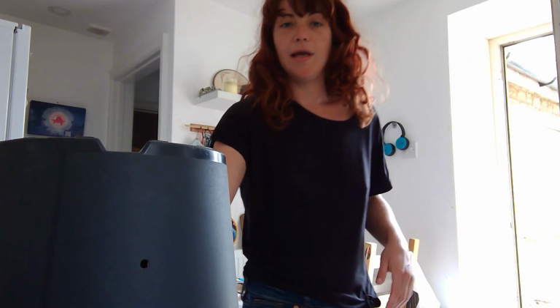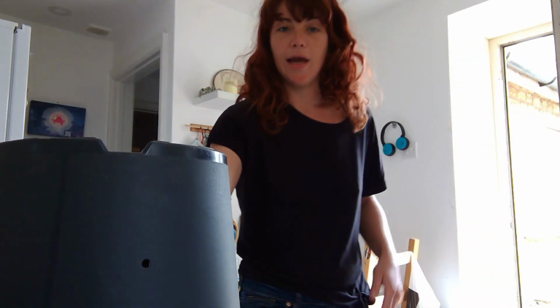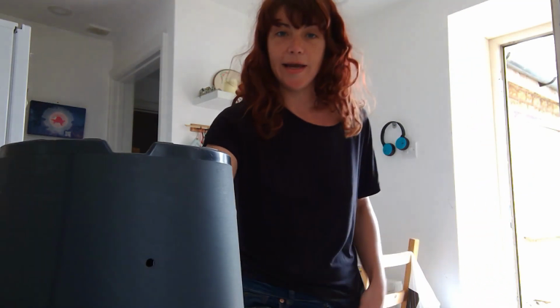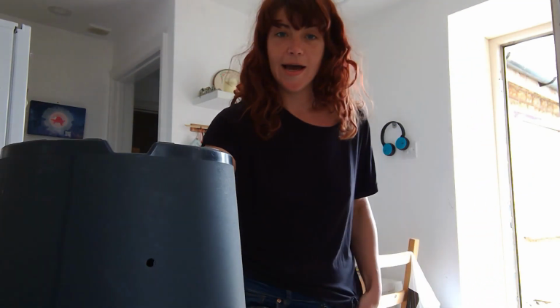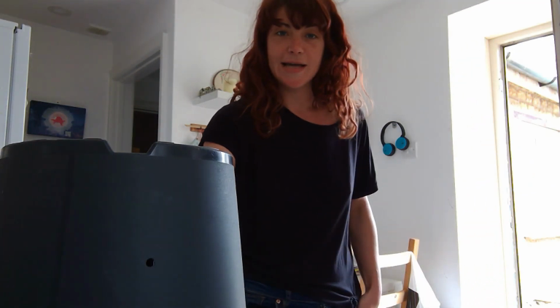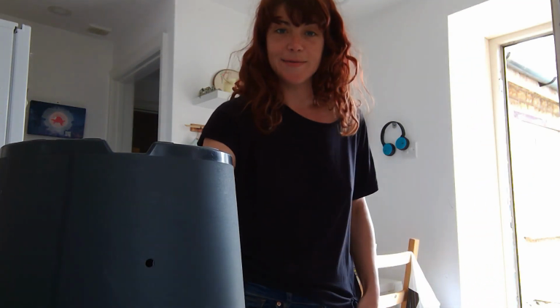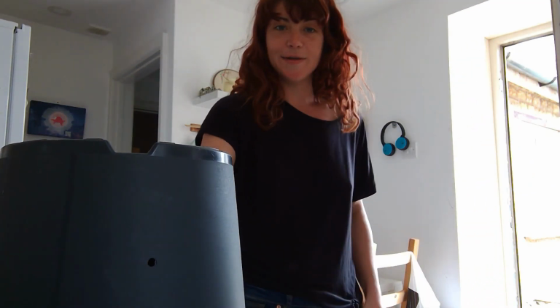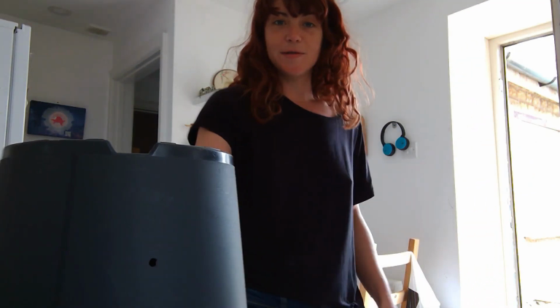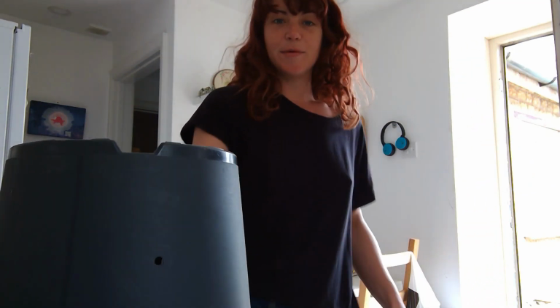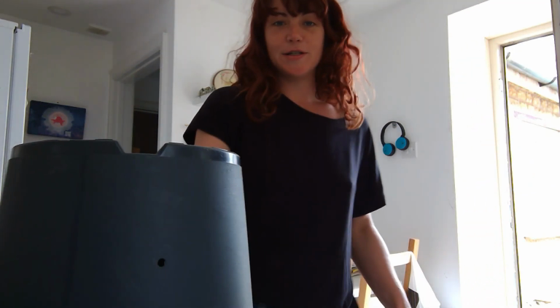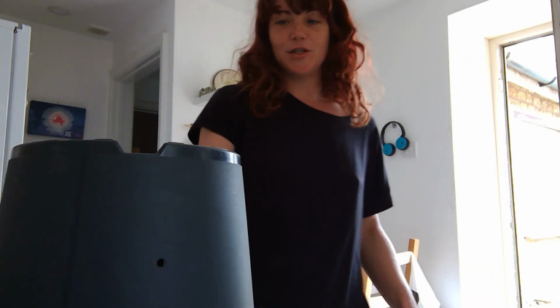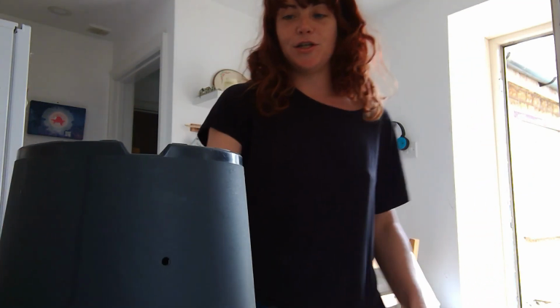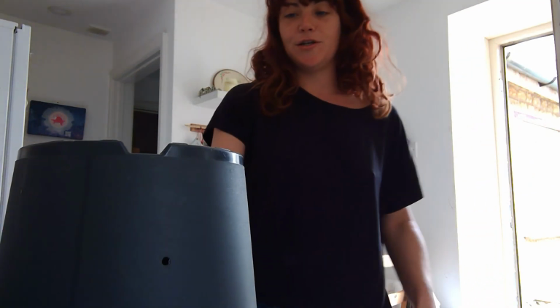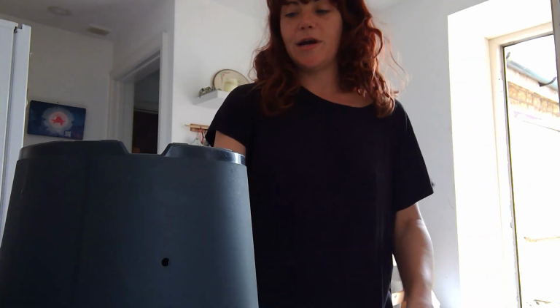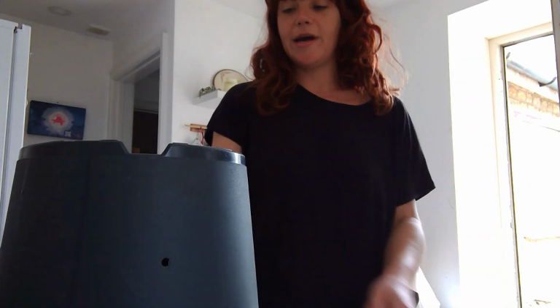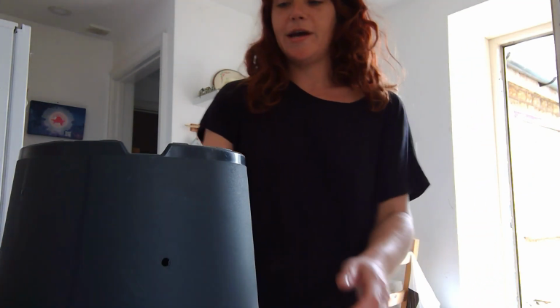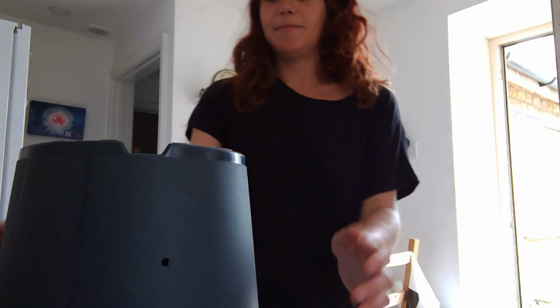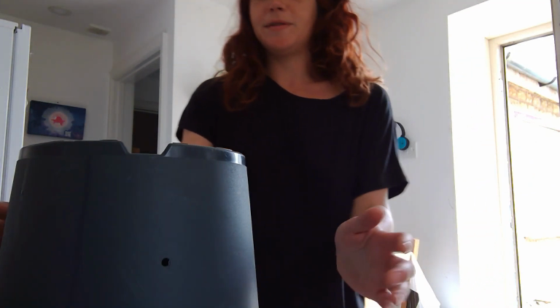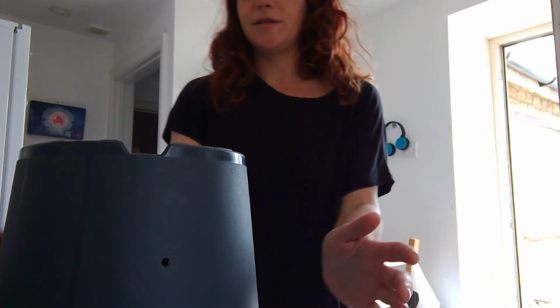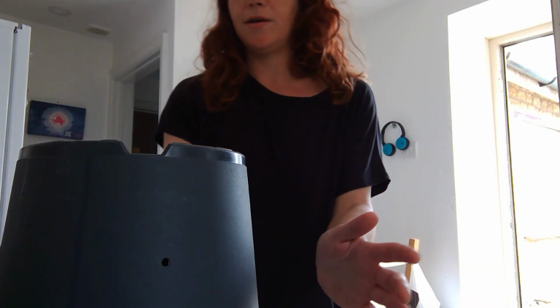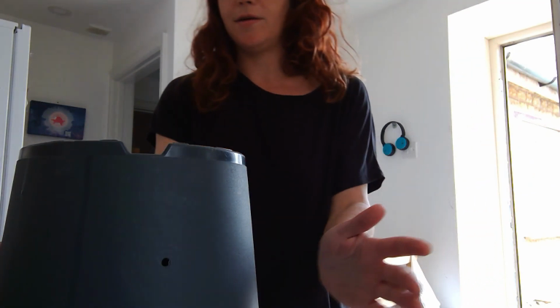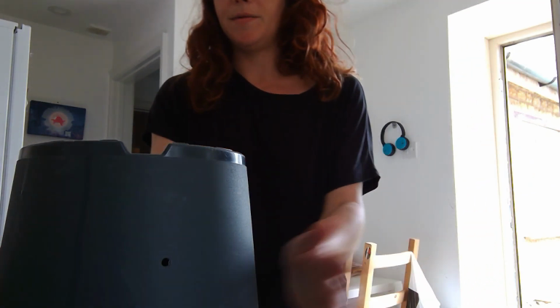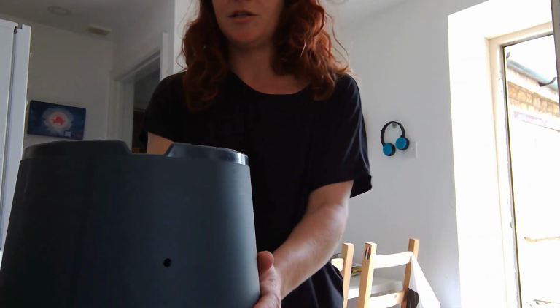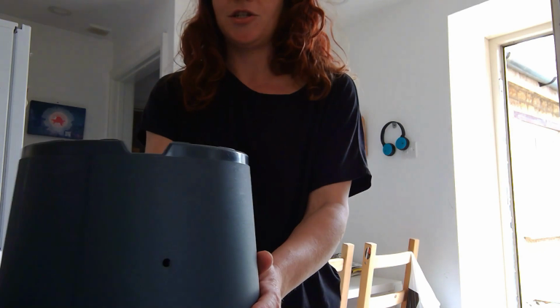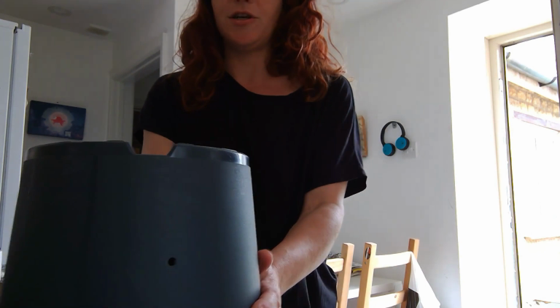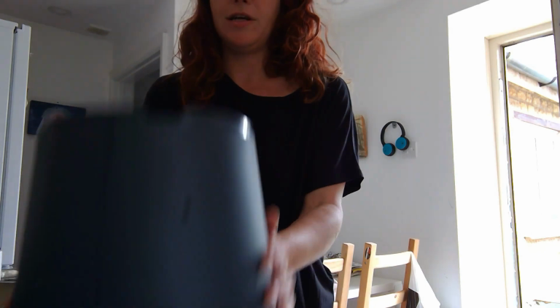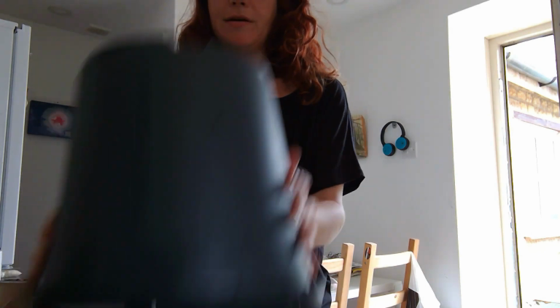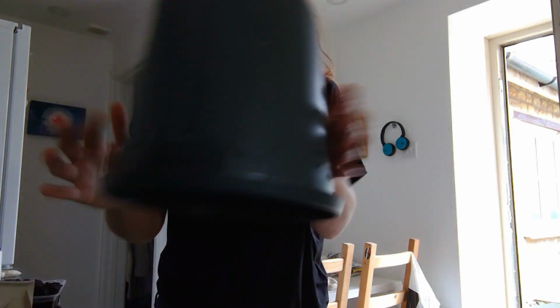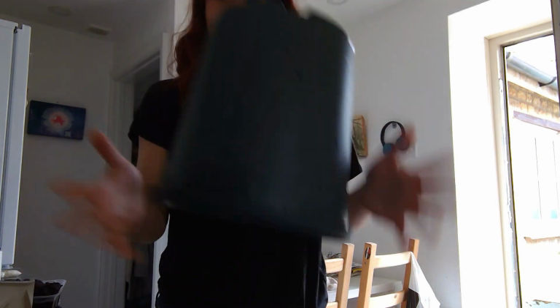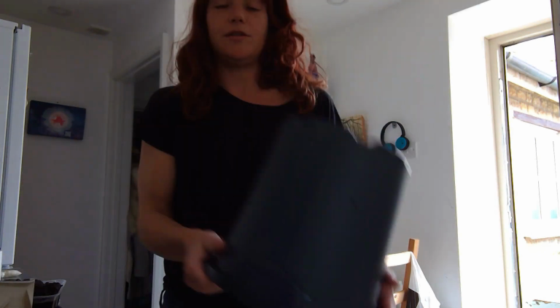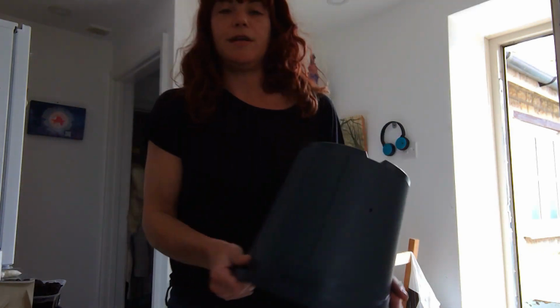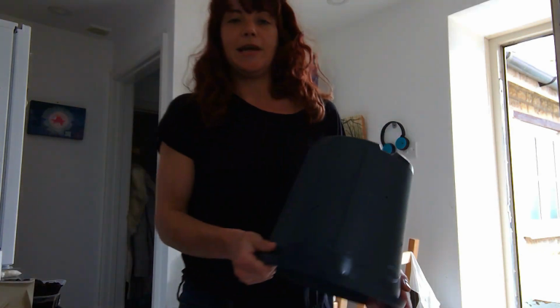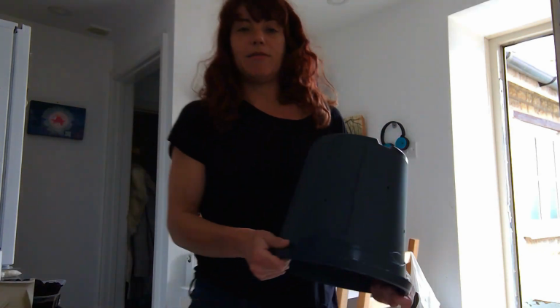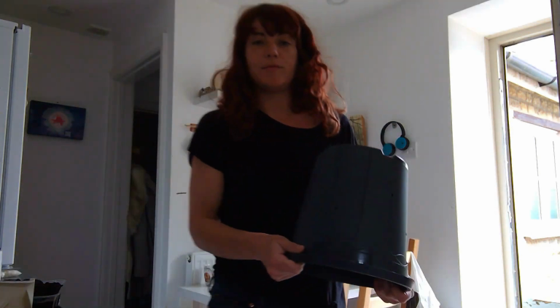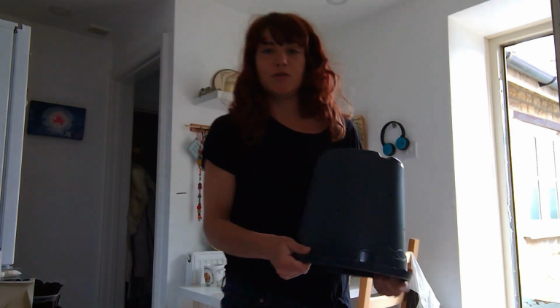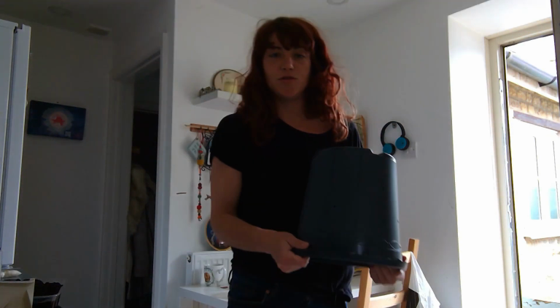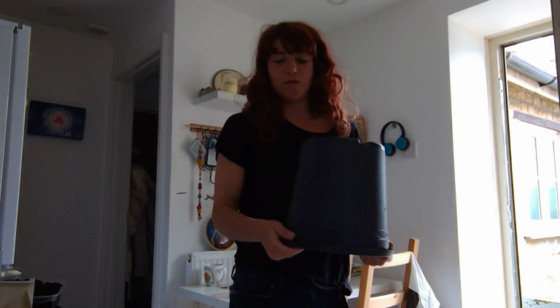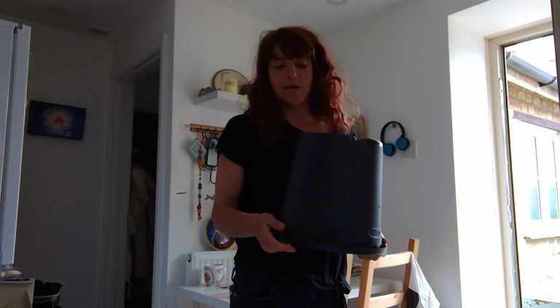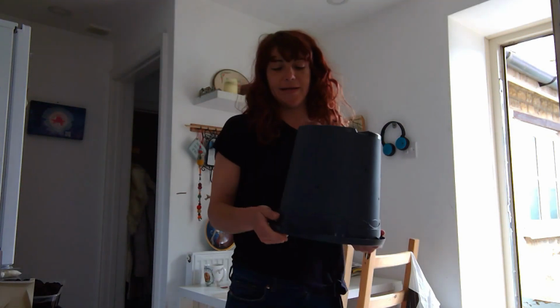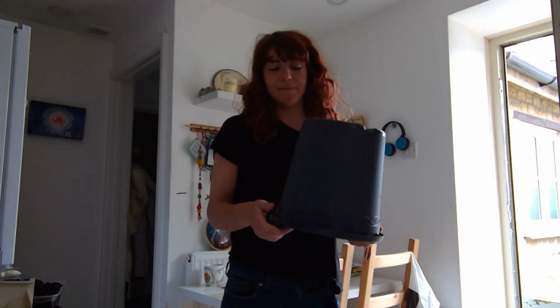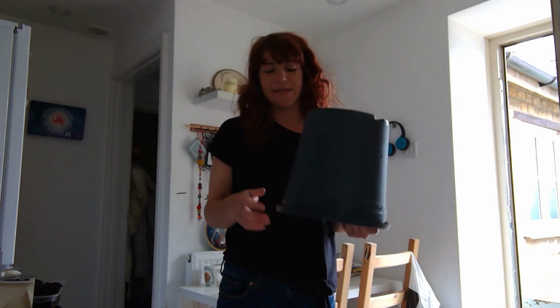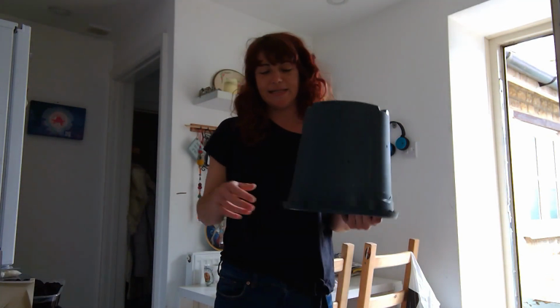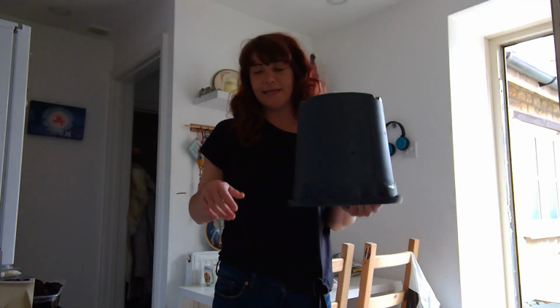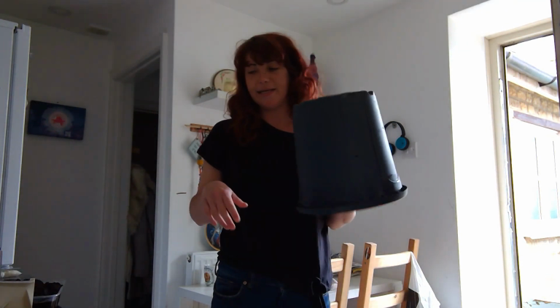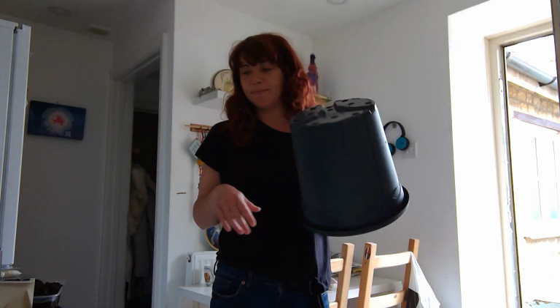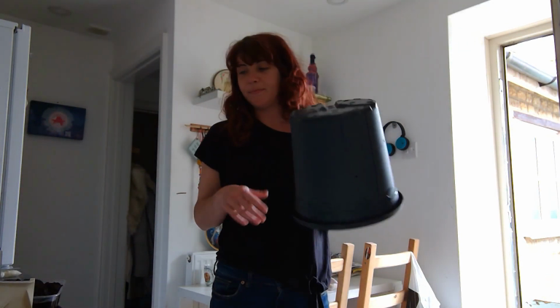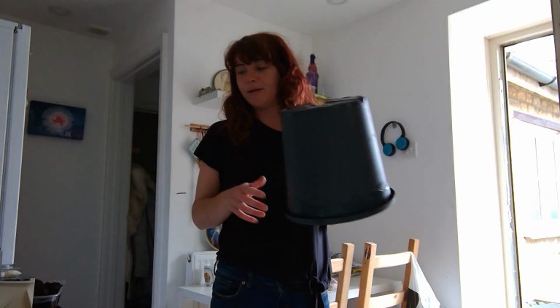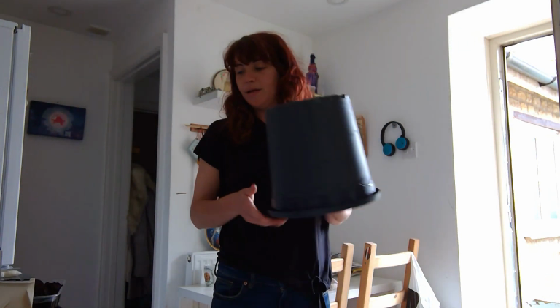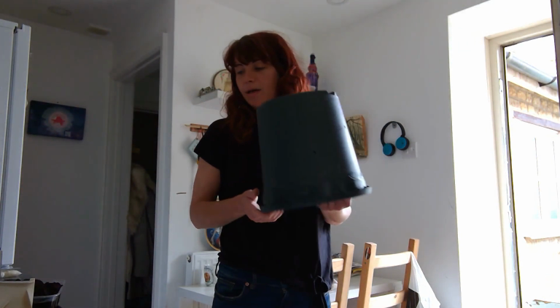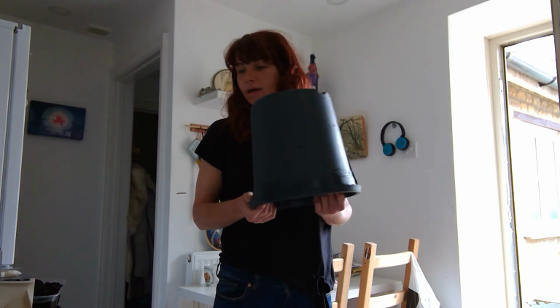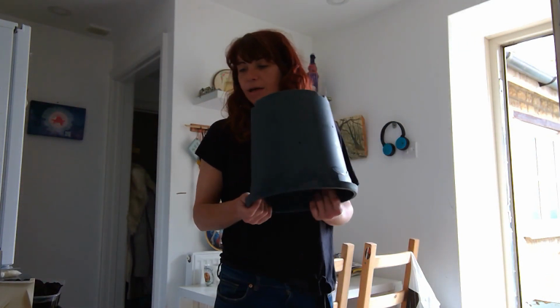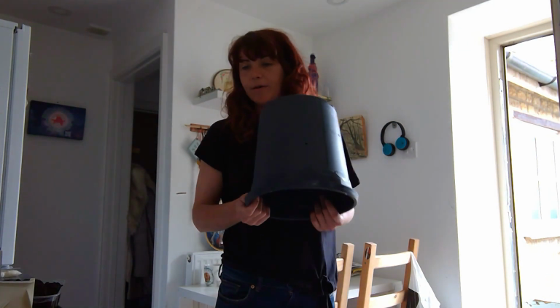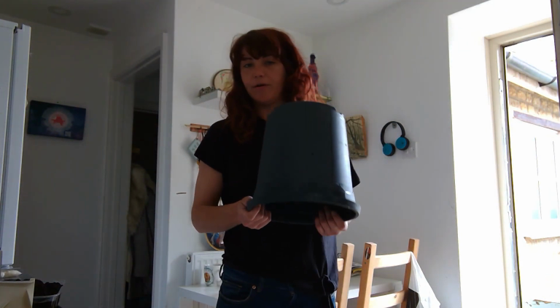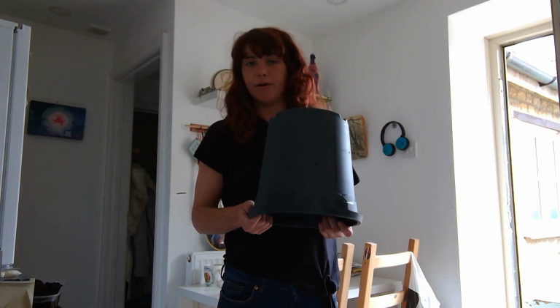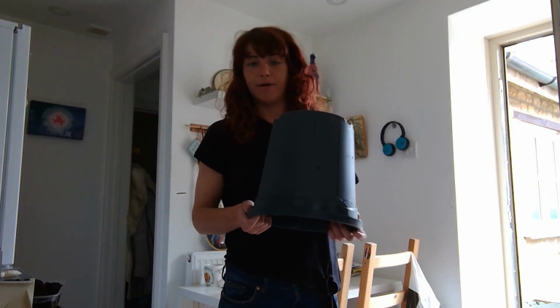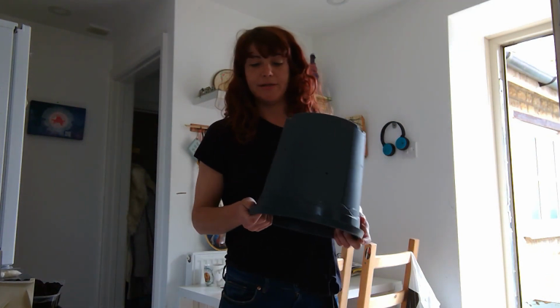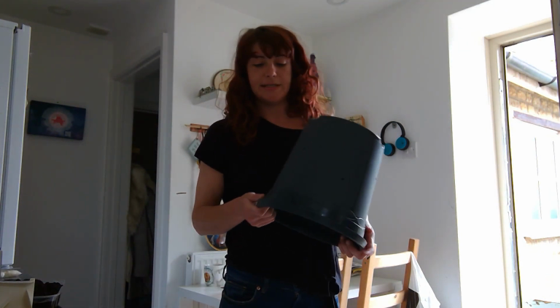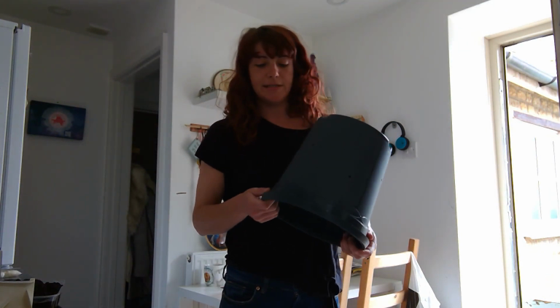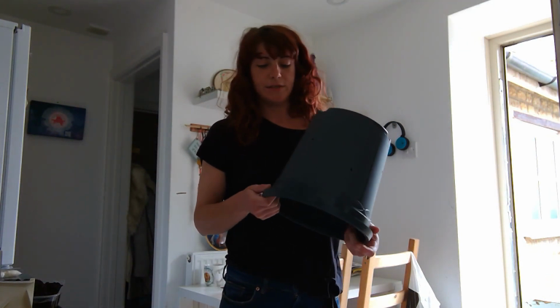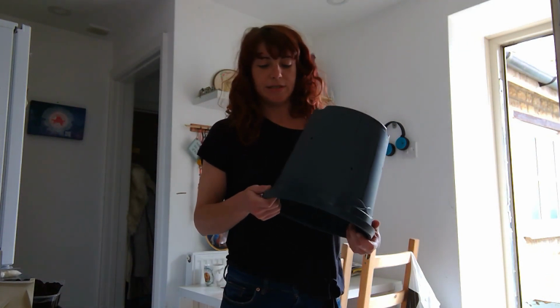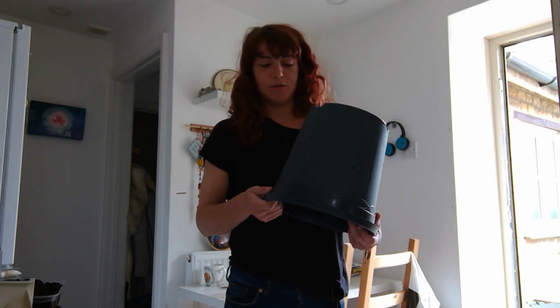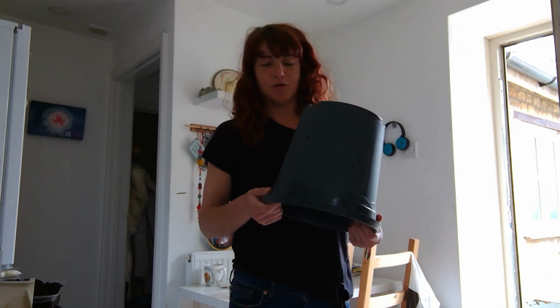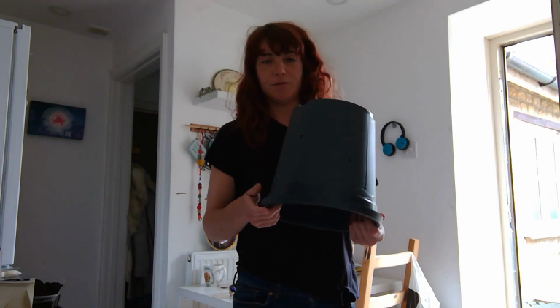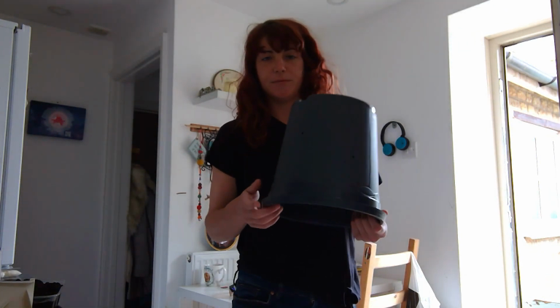Hi guys, welcome to part two. I'm going to show you now how to layer up the straw and the mycelium and grow tasty oyster mushrooms.